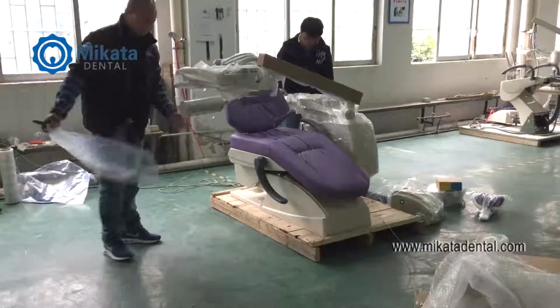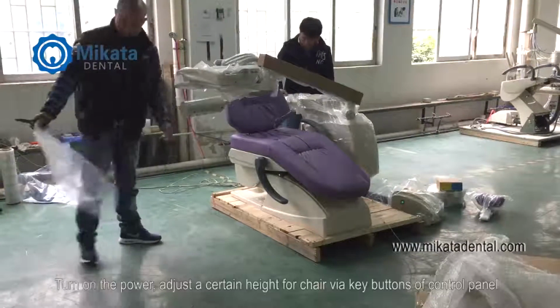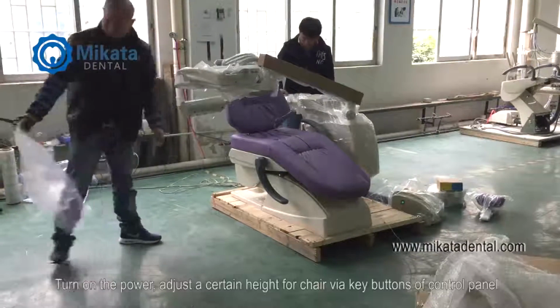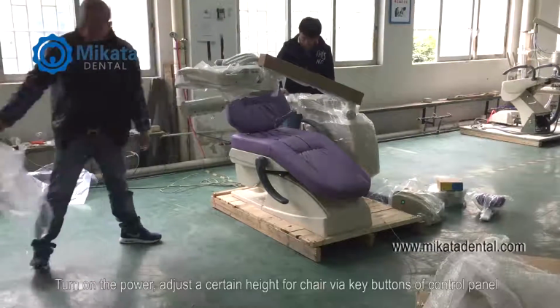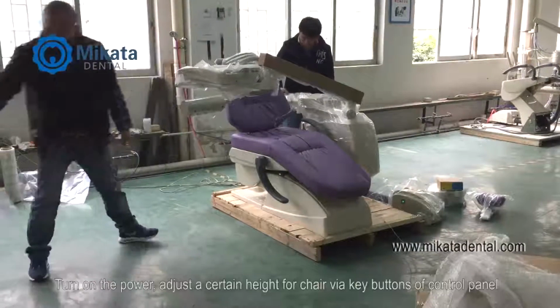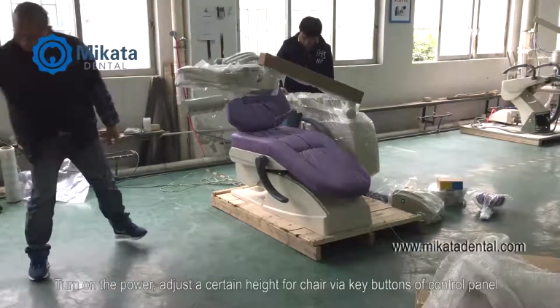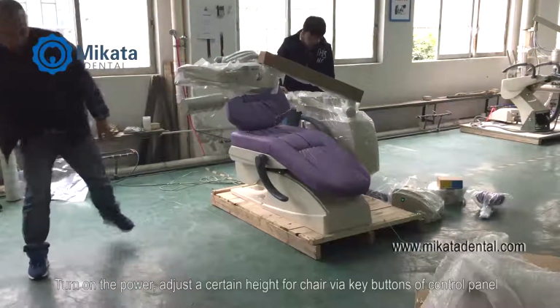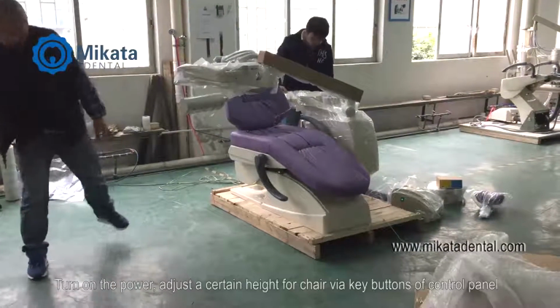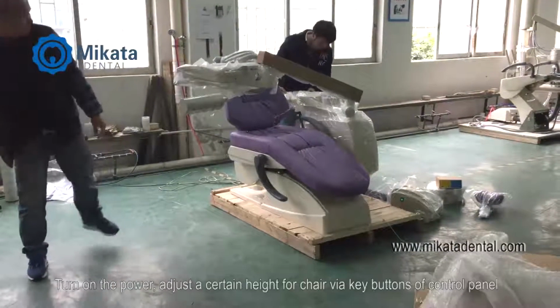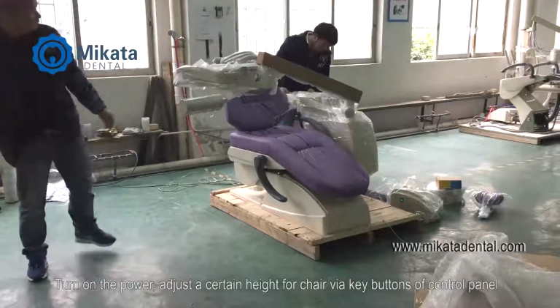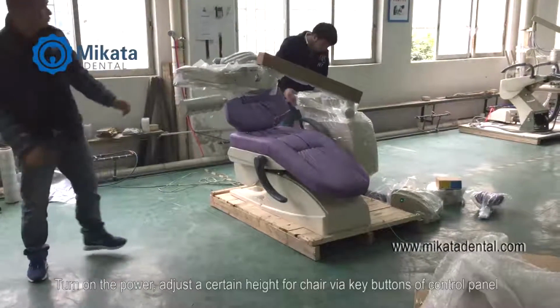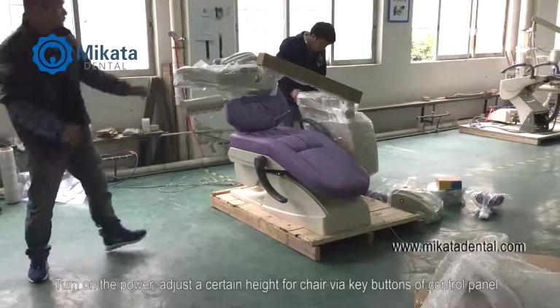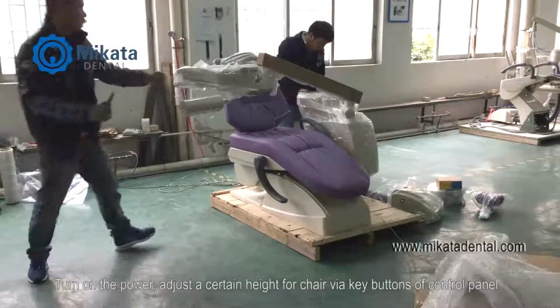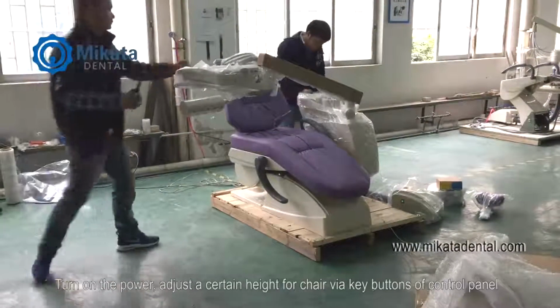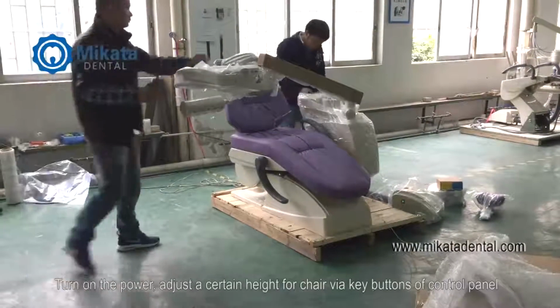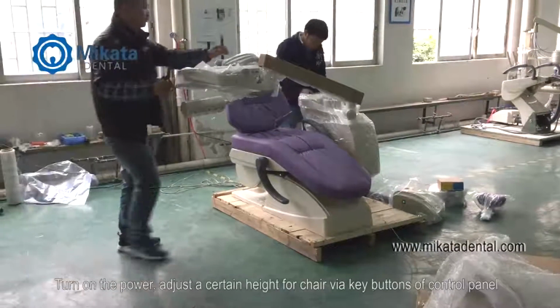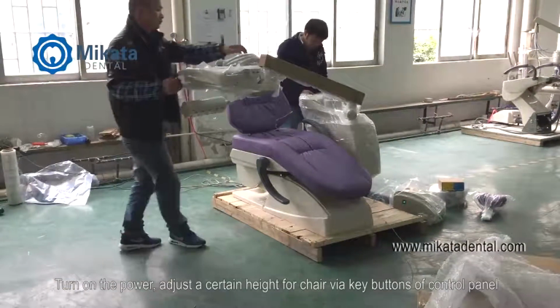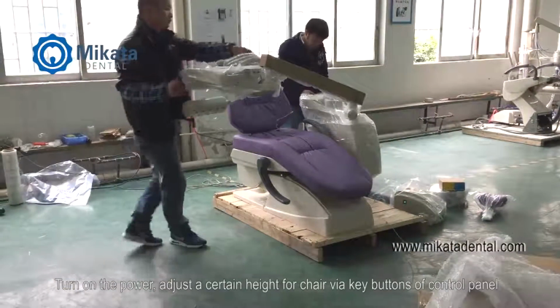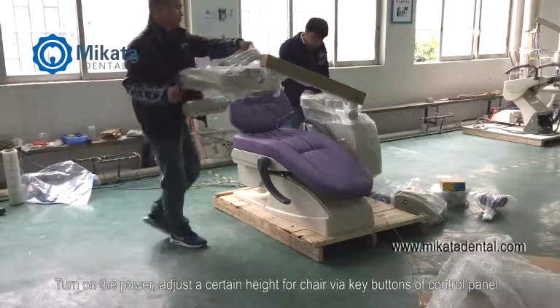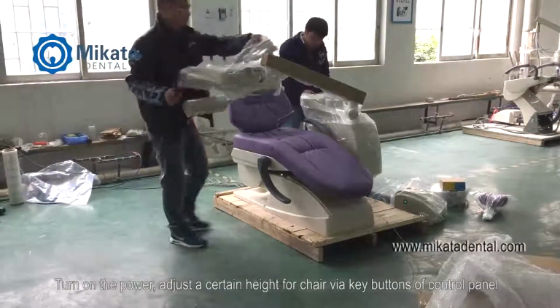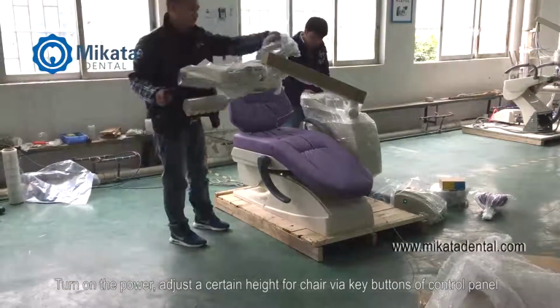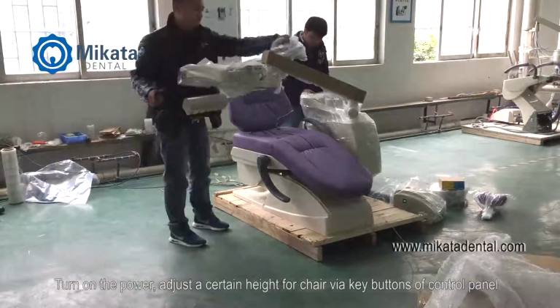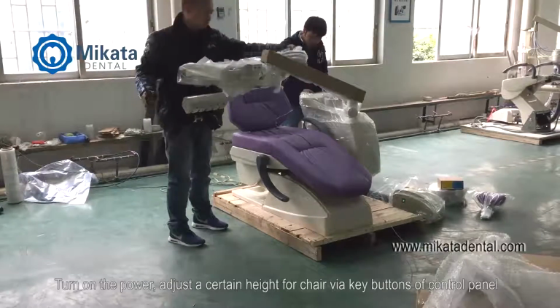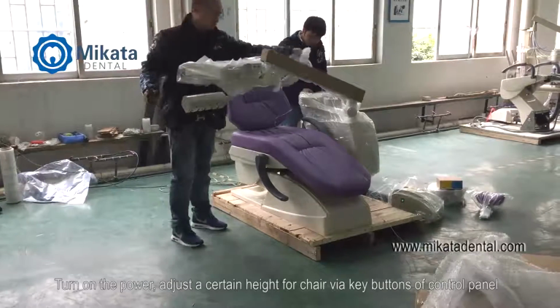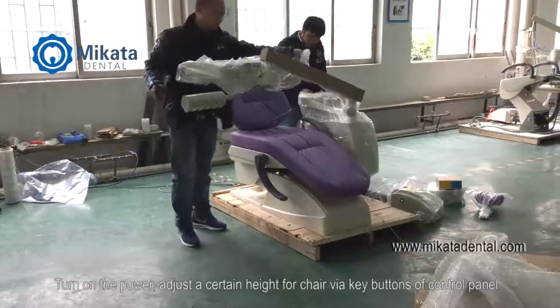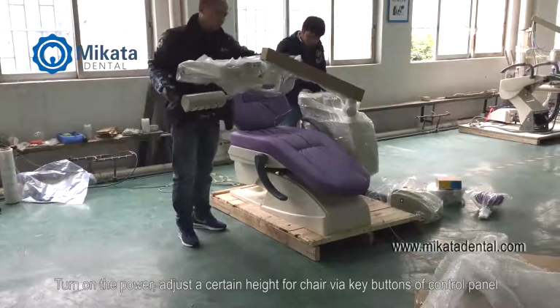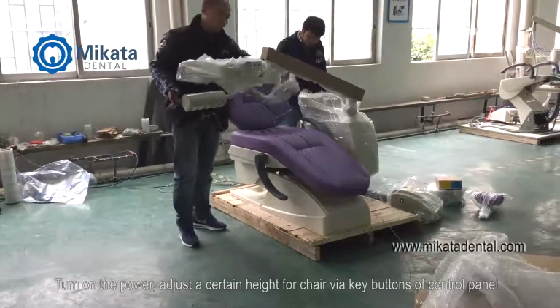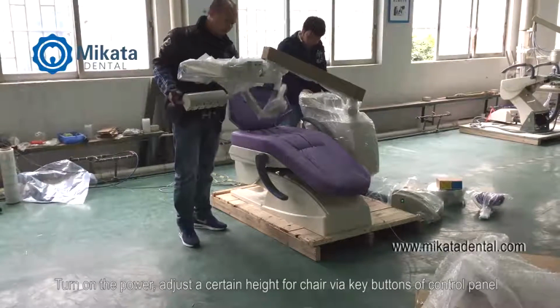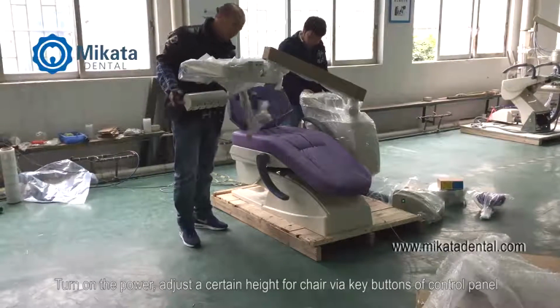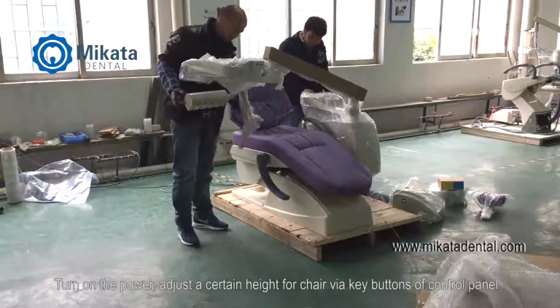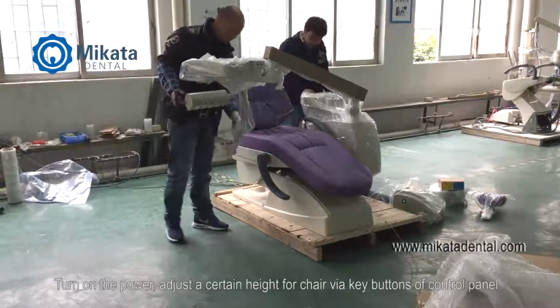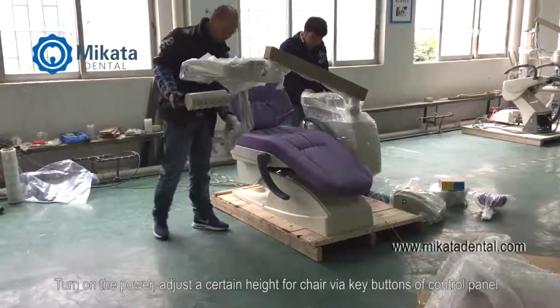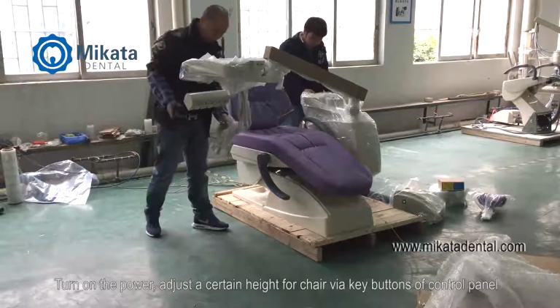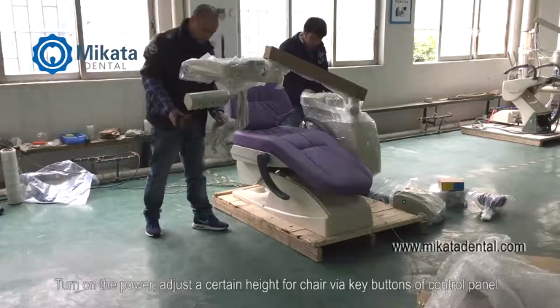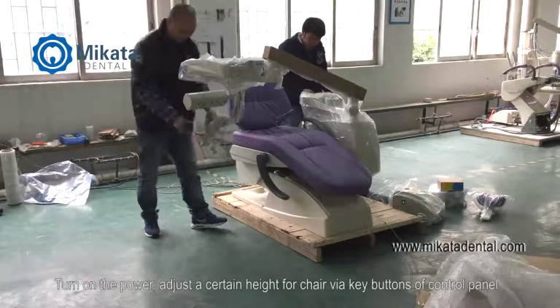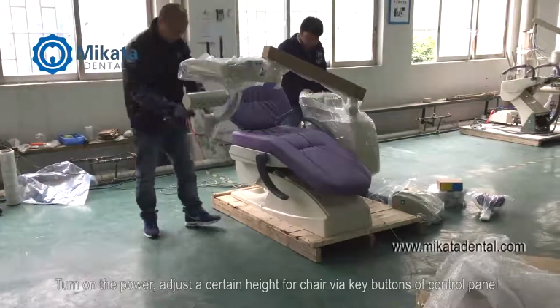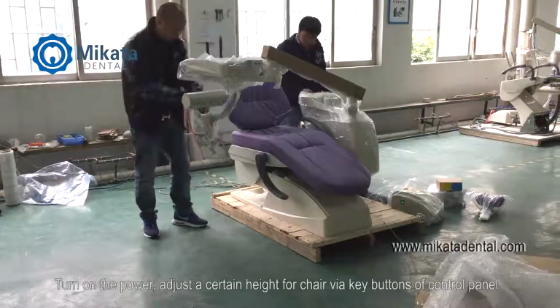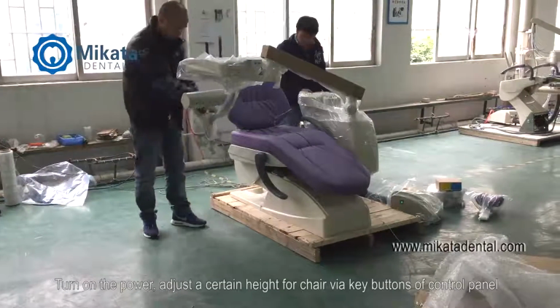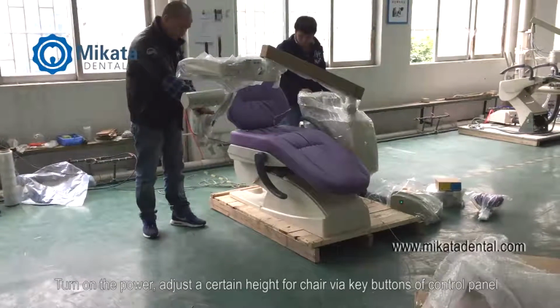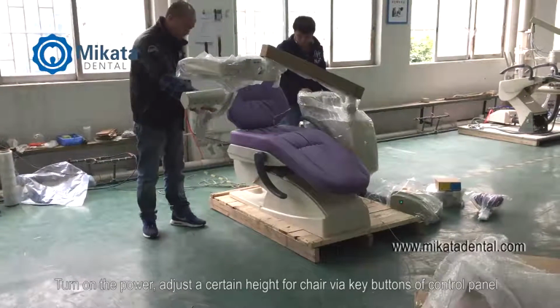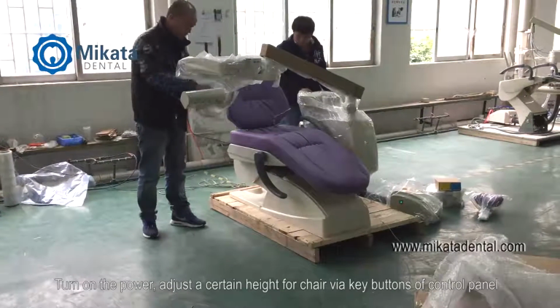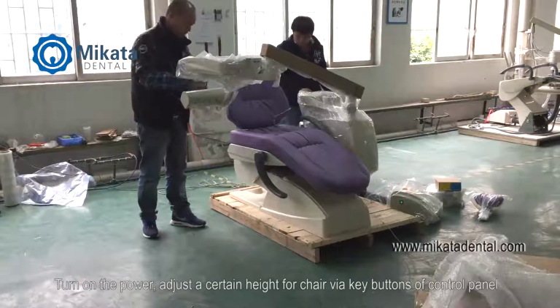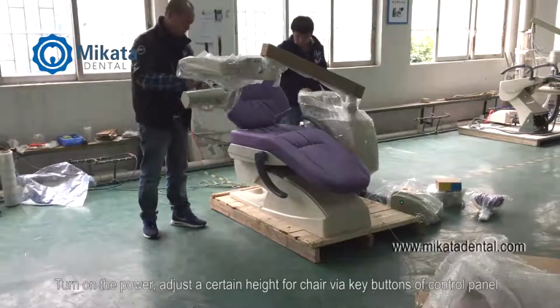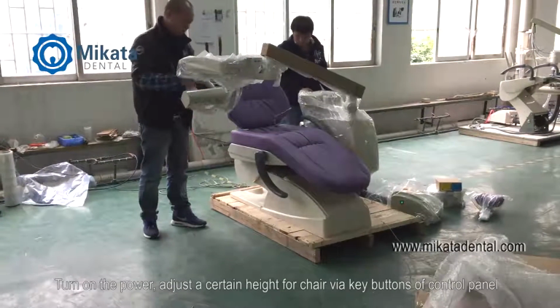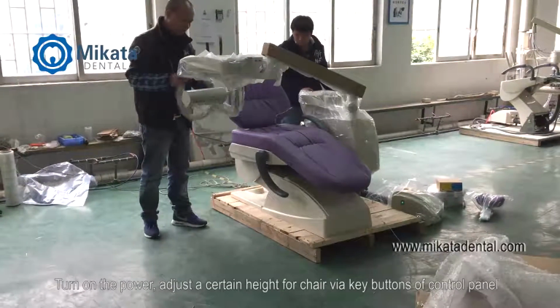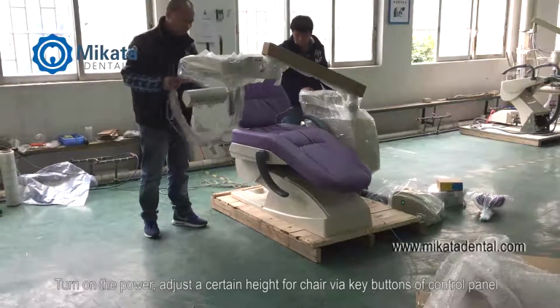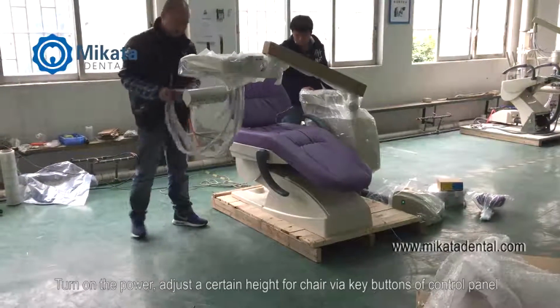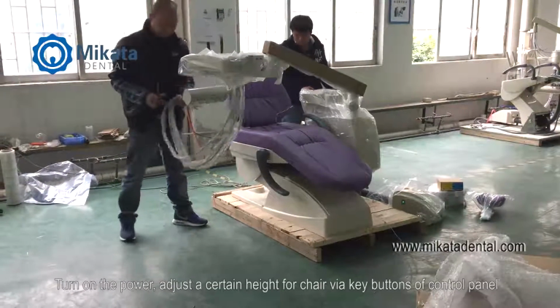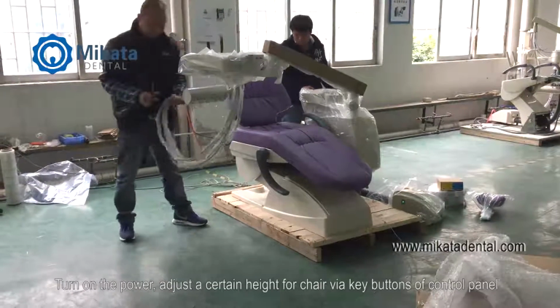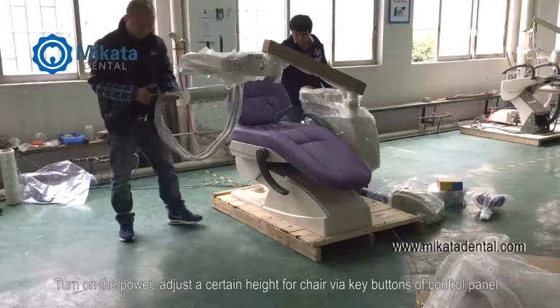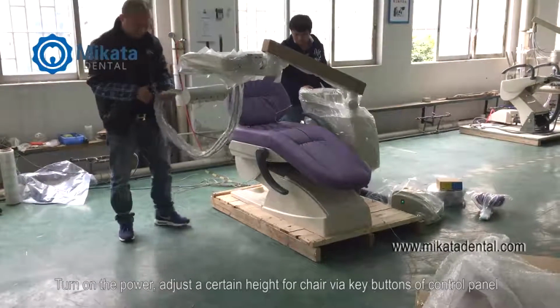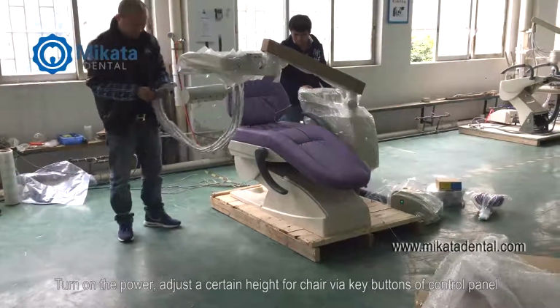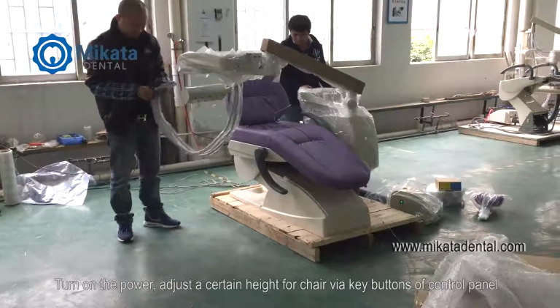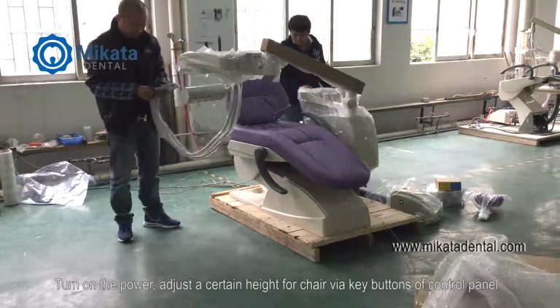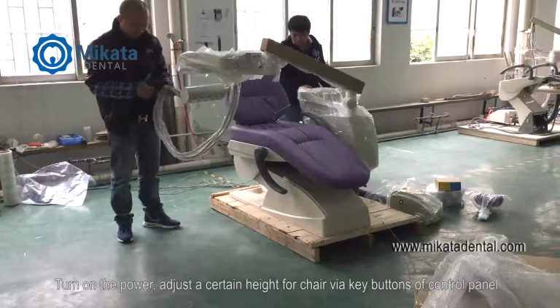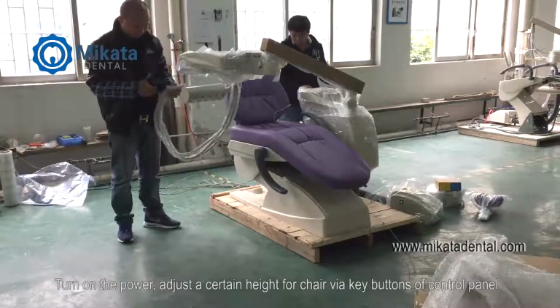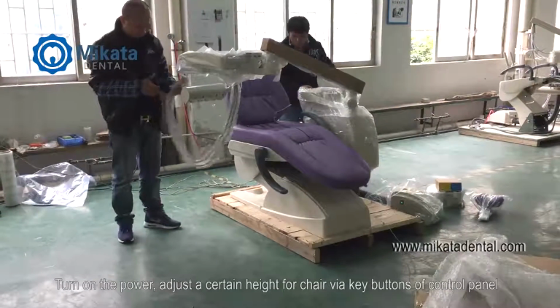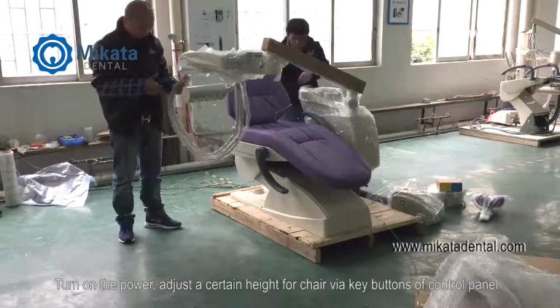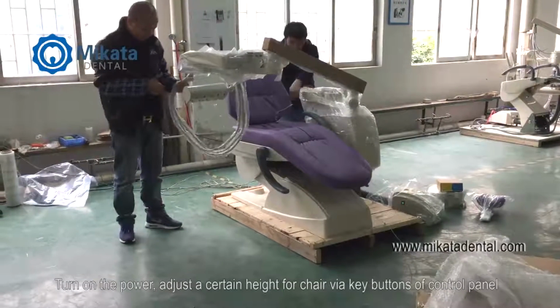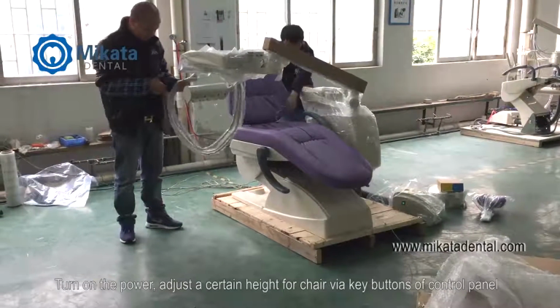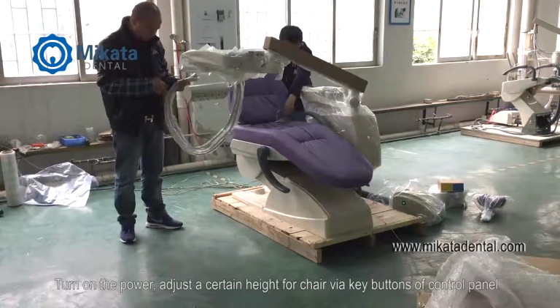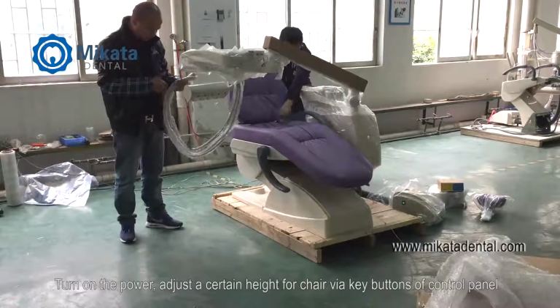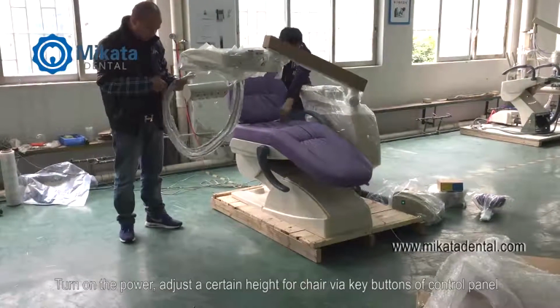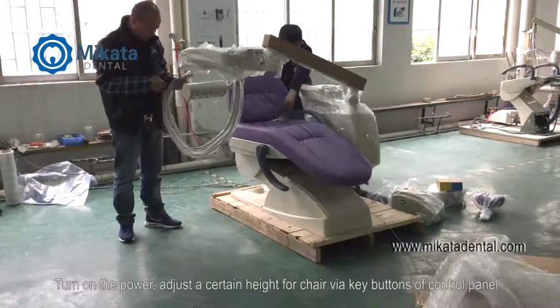Turn on the power. Adjust a certain height for the chair via the key buttons of the control panel.